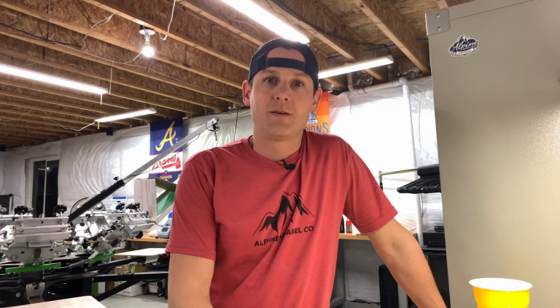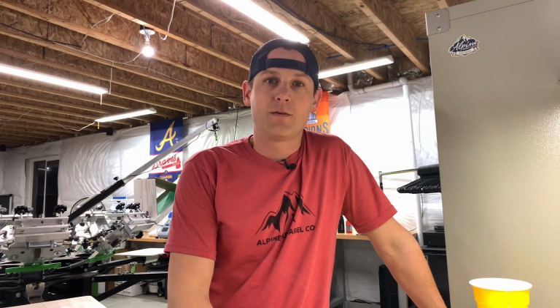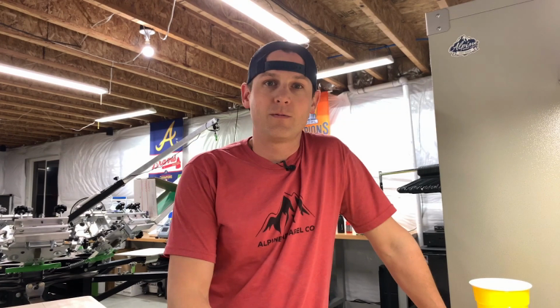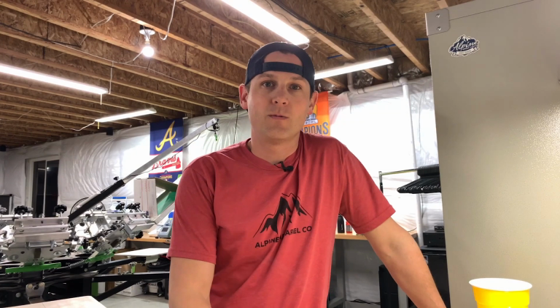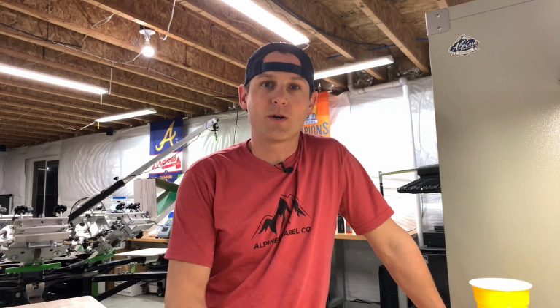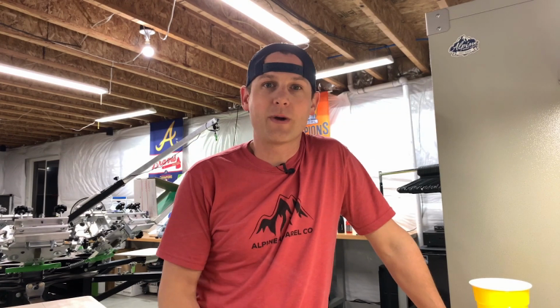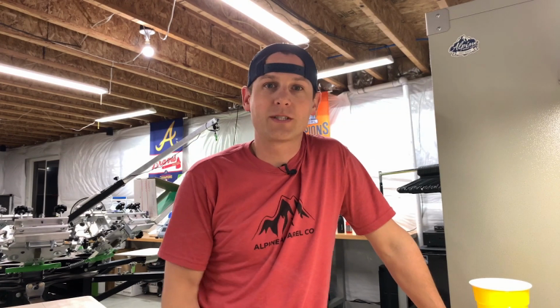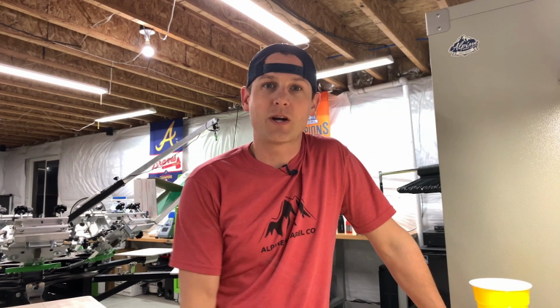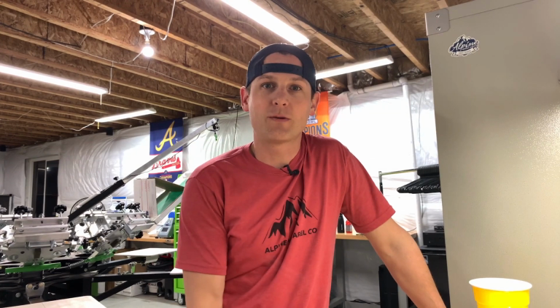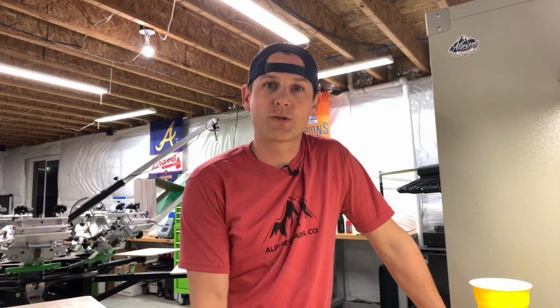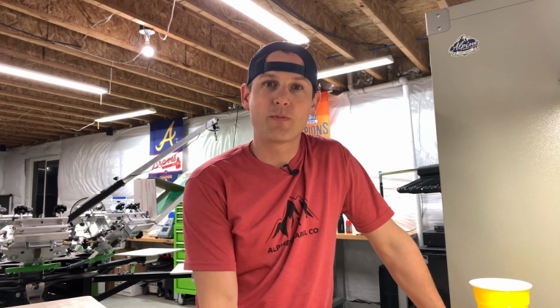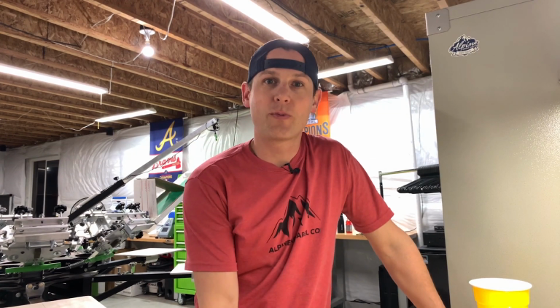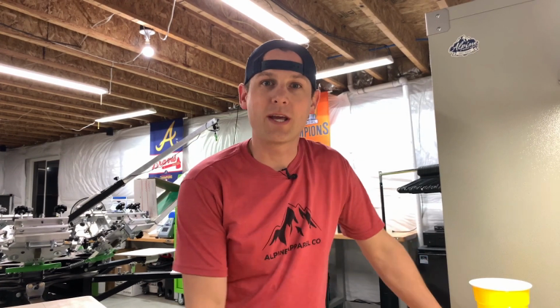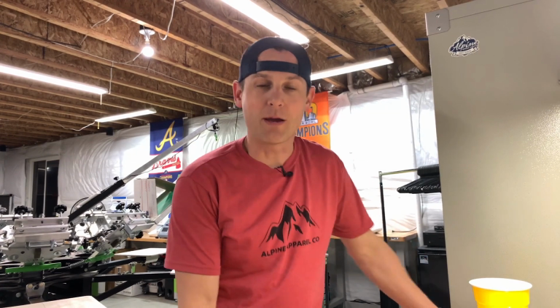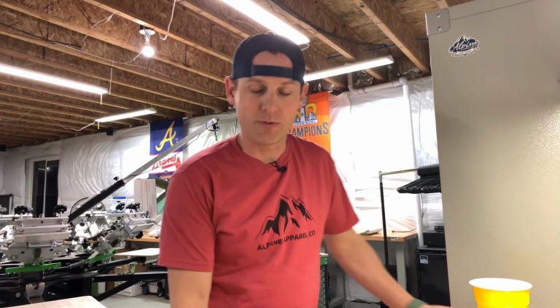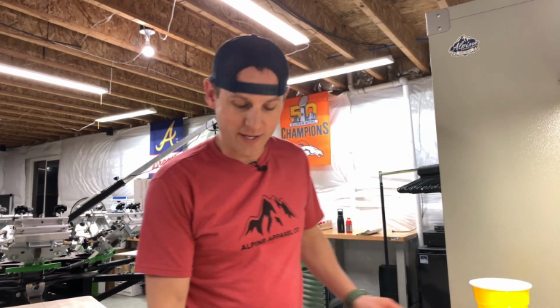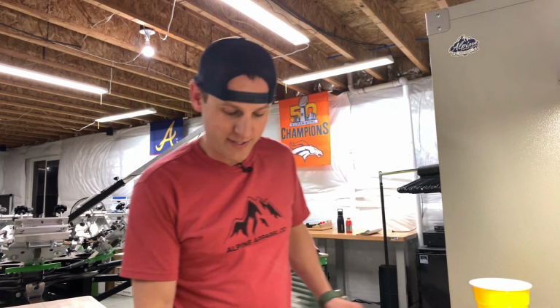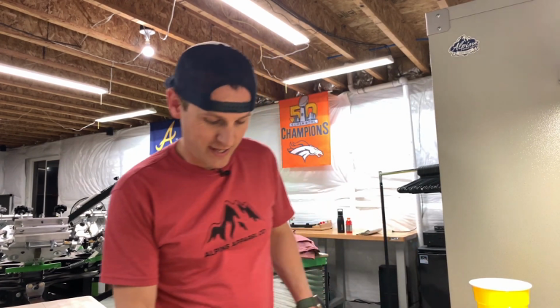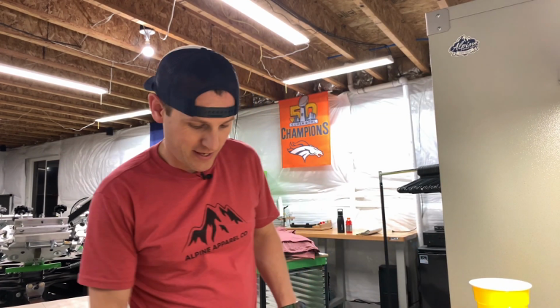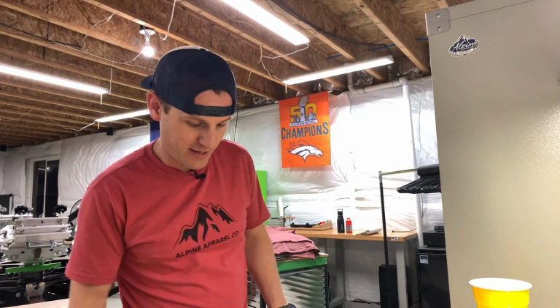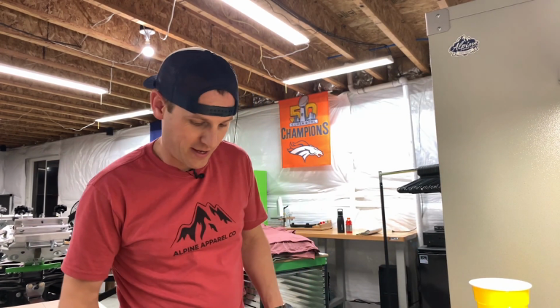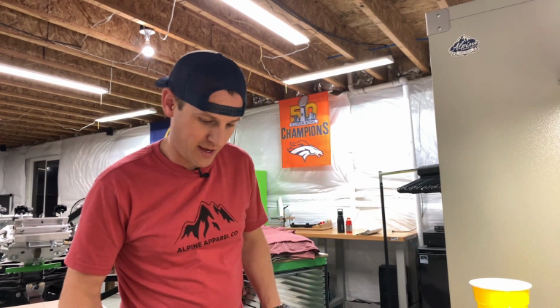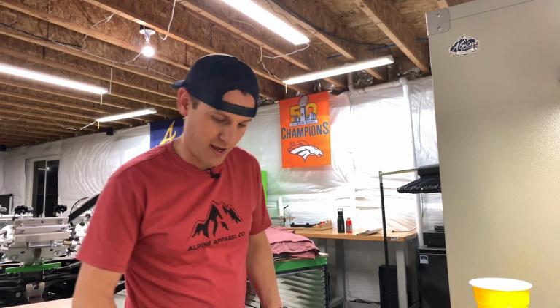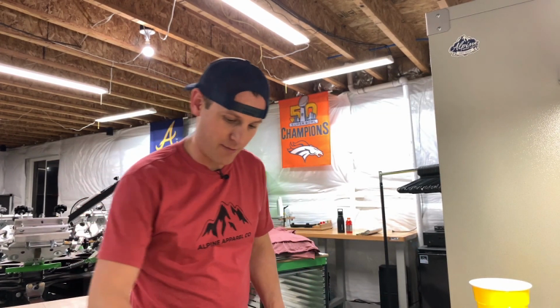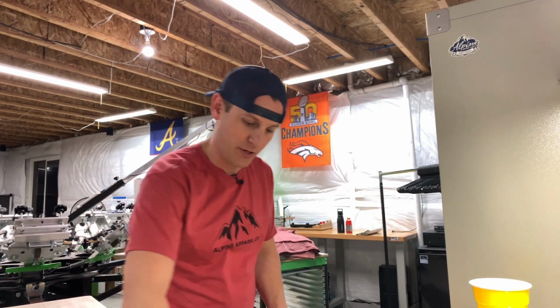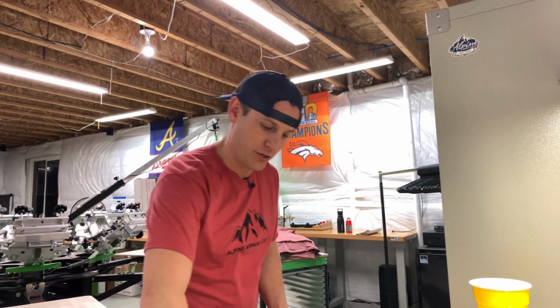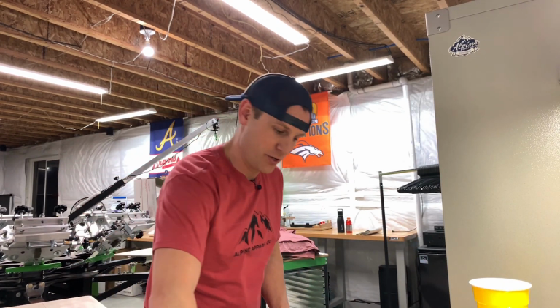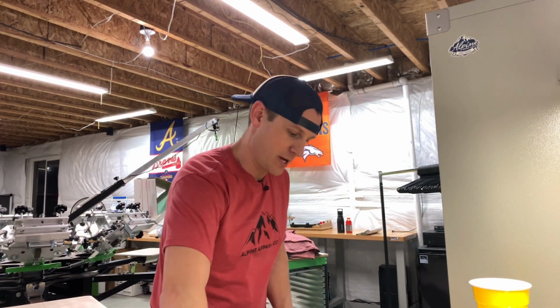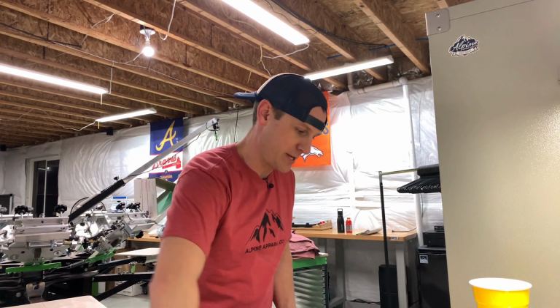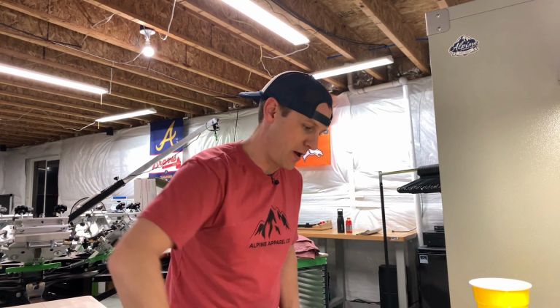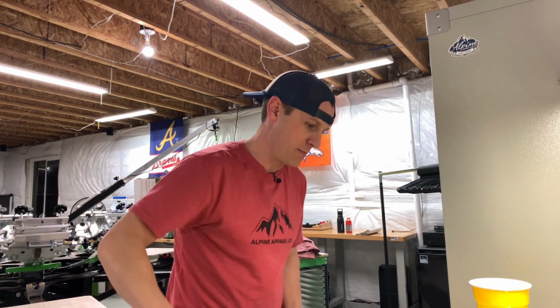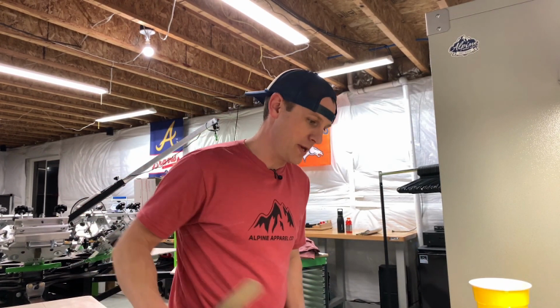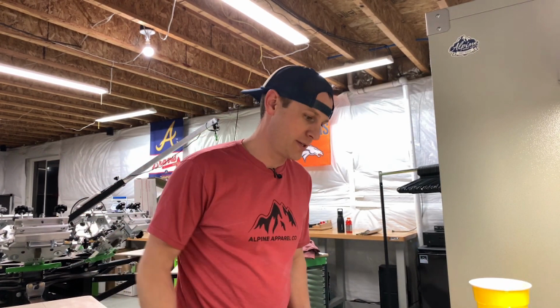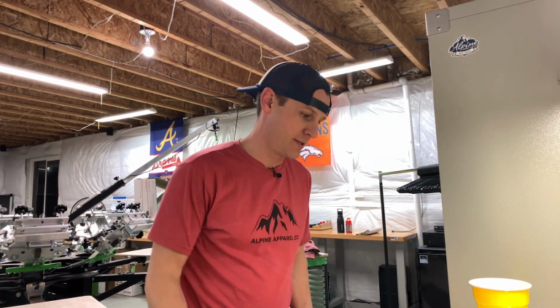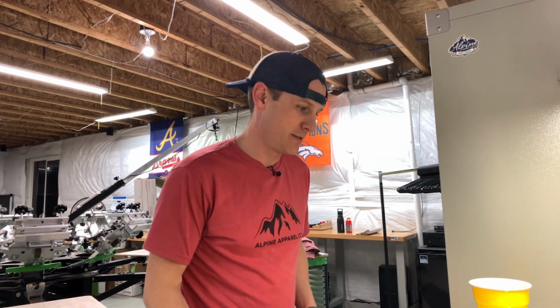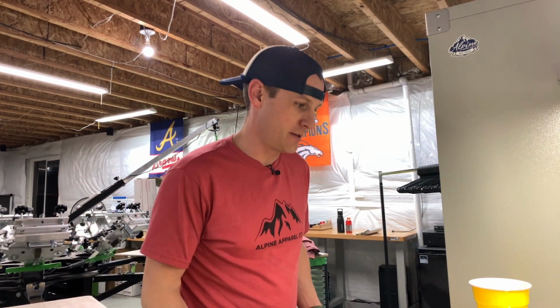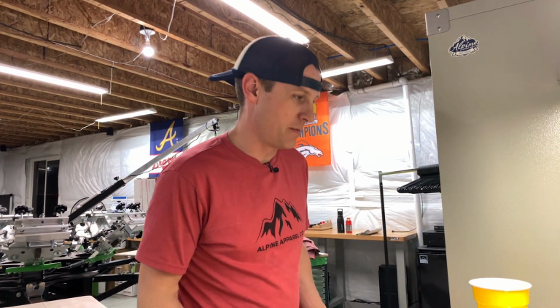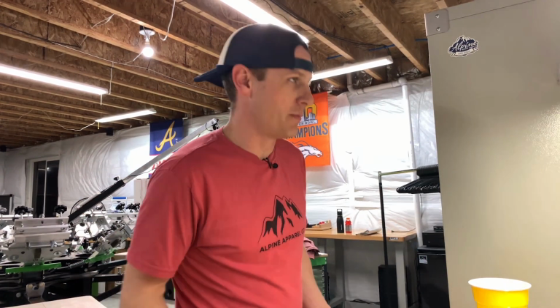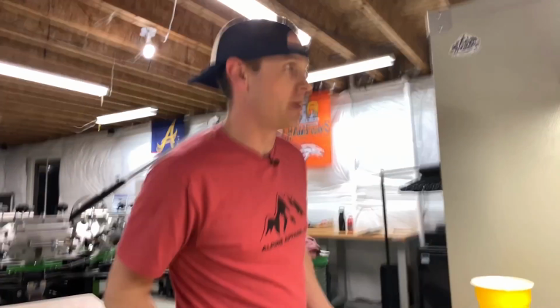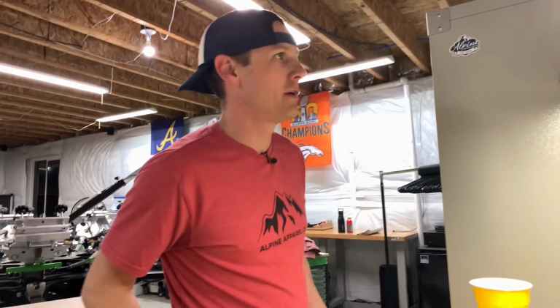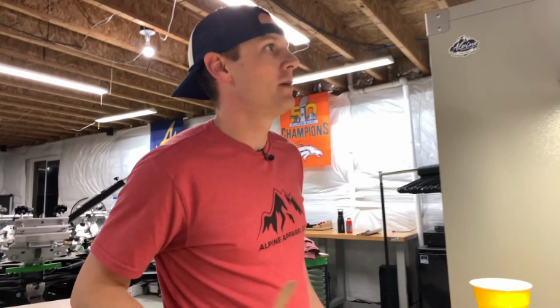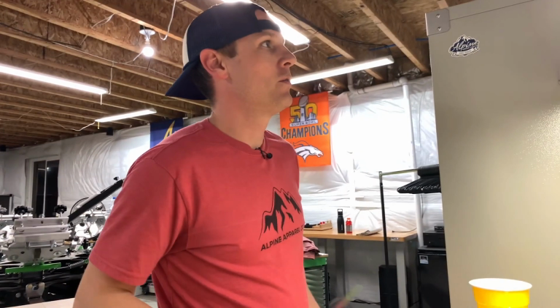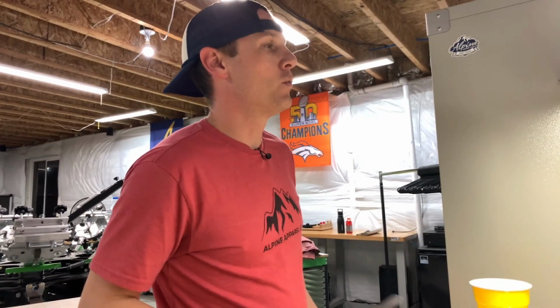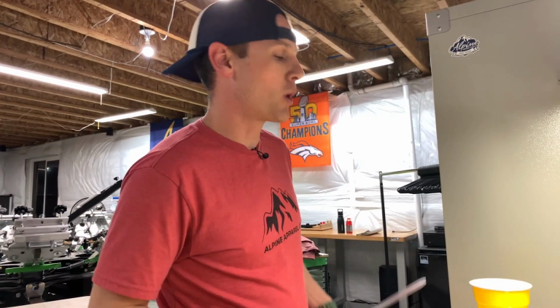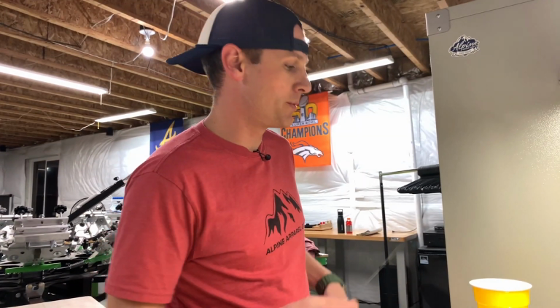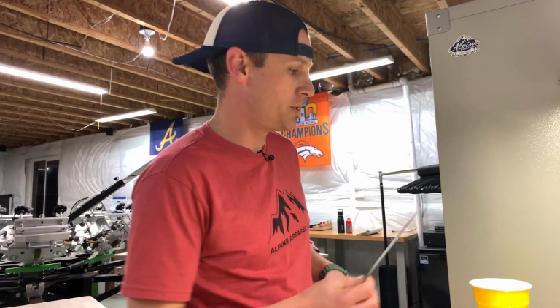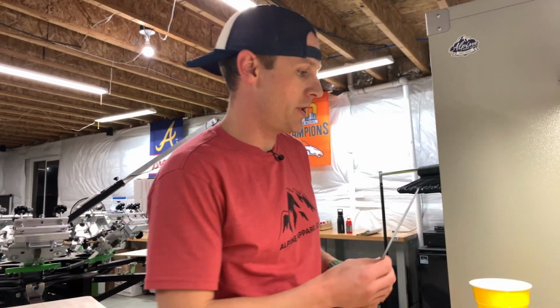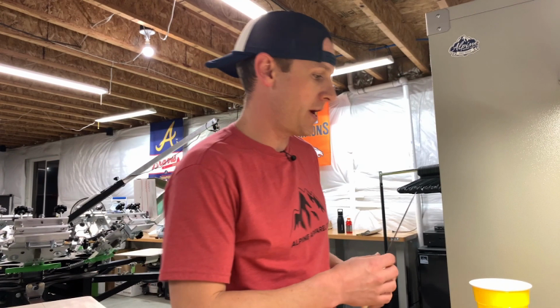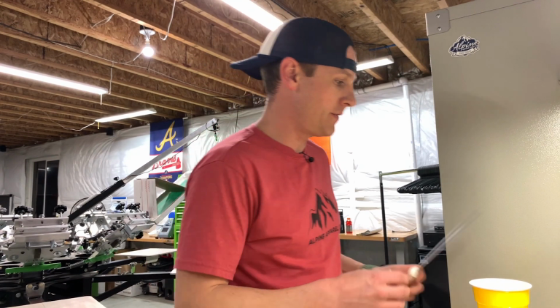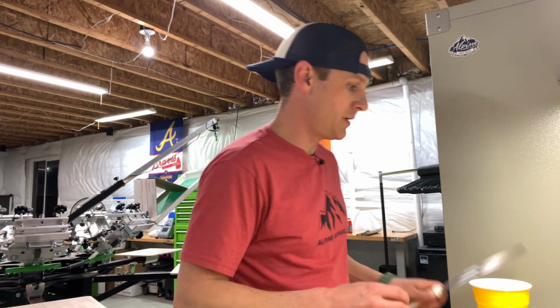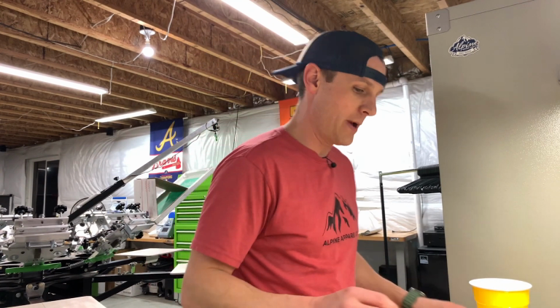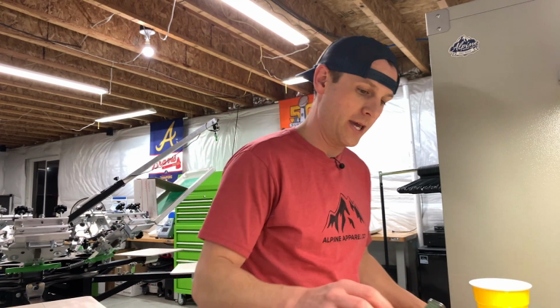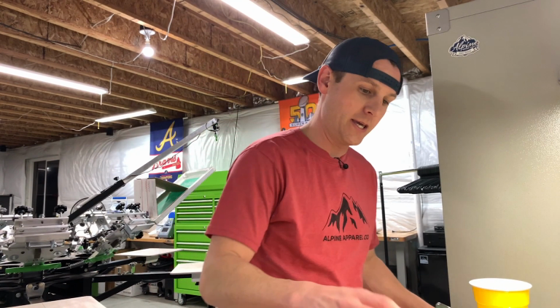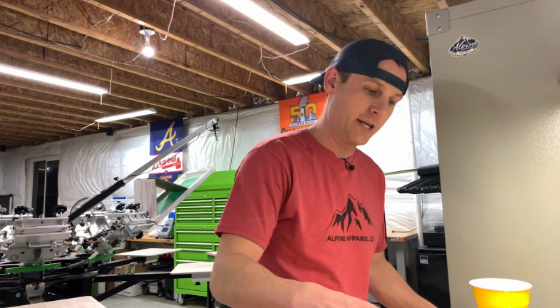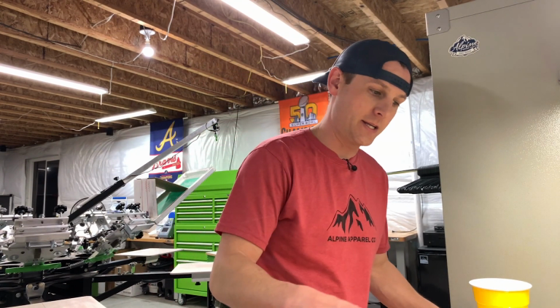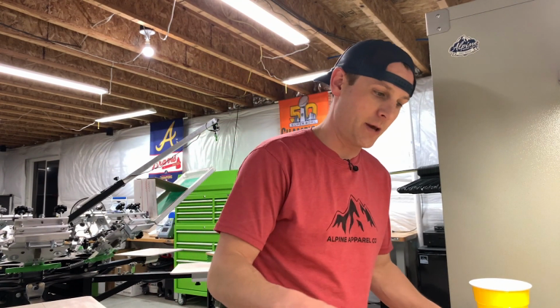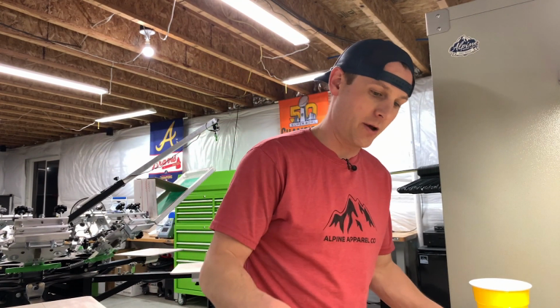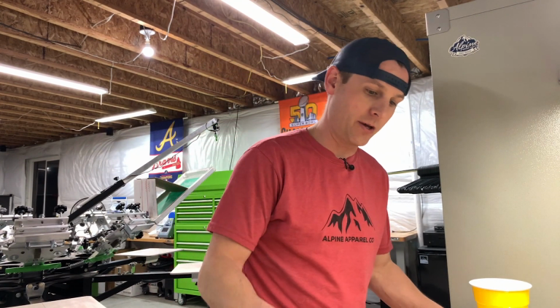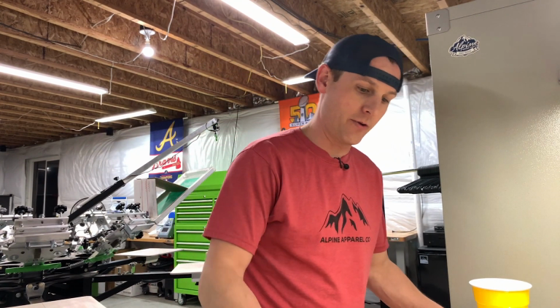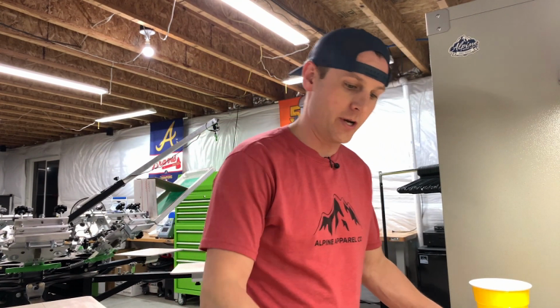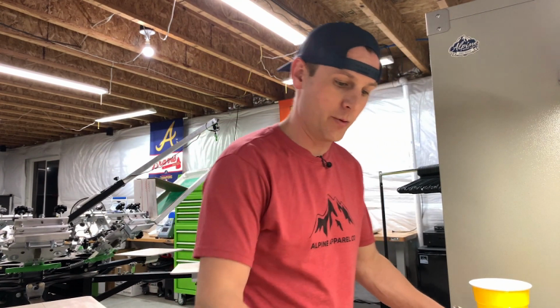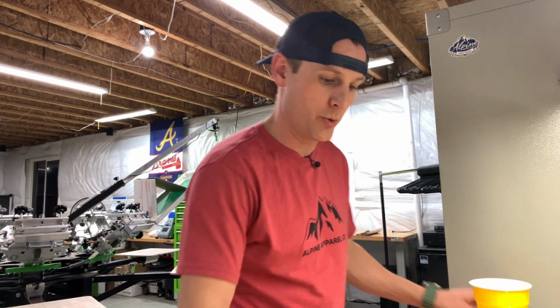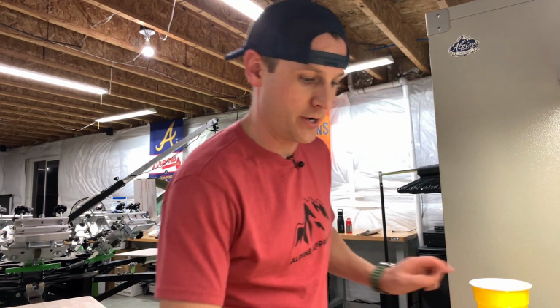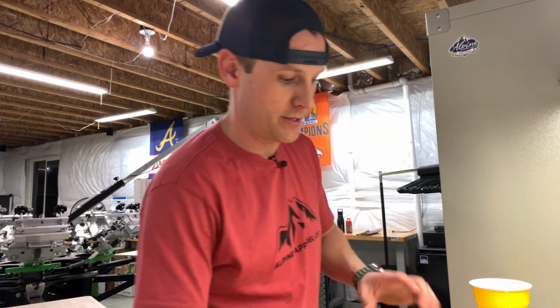Welcome back to Startup Screen Printing. I'm Jesse. I'm going to show you guys how I mix some warp drive into my ink anytime I get ready to print.